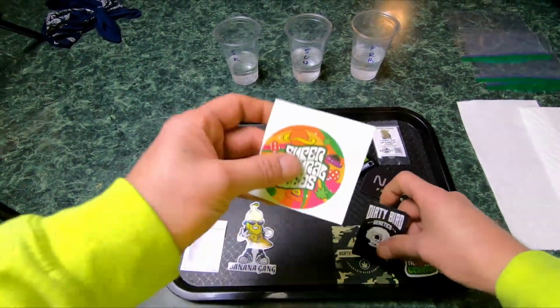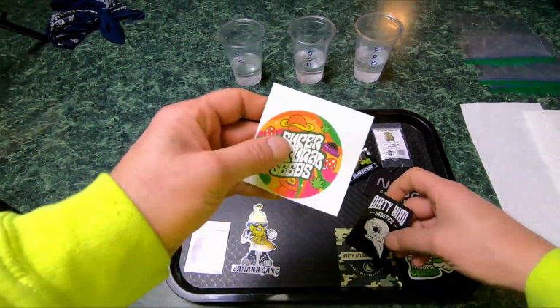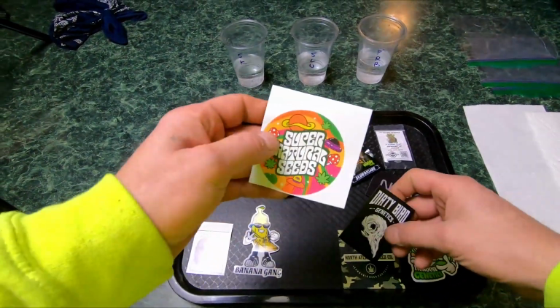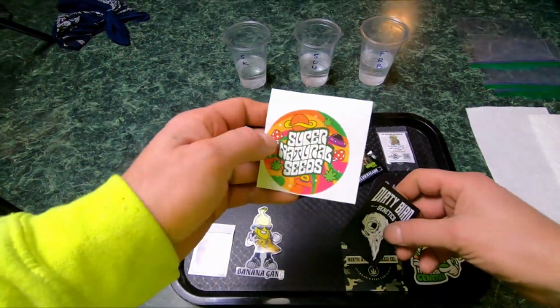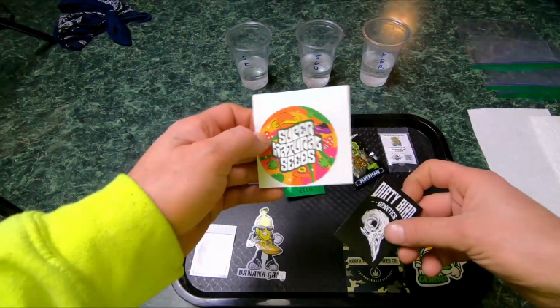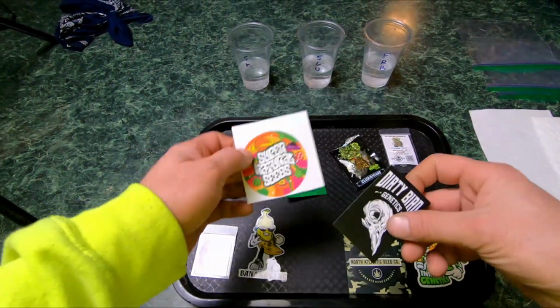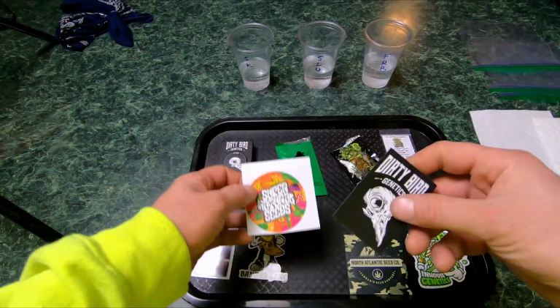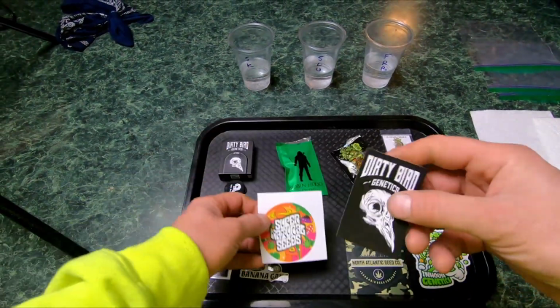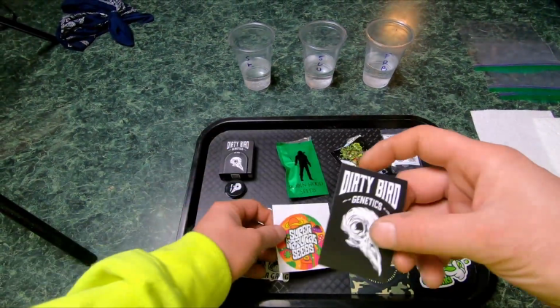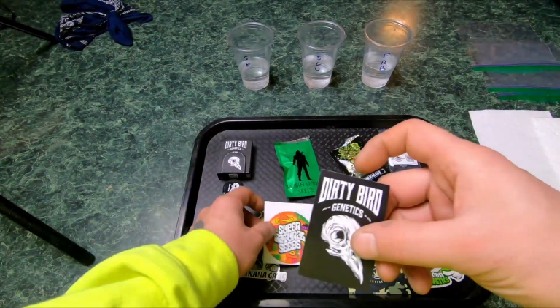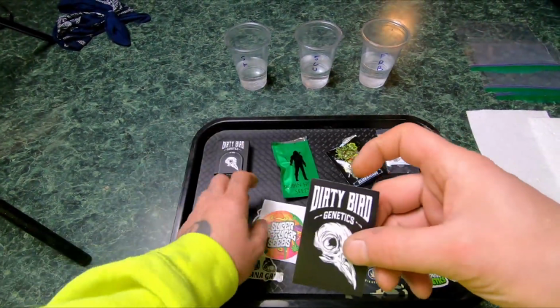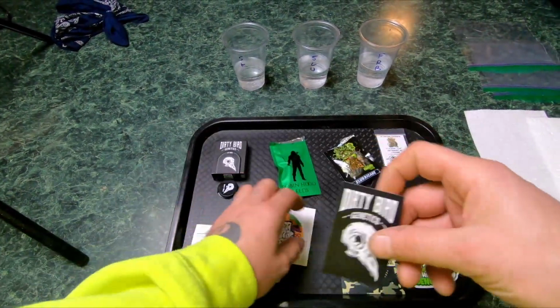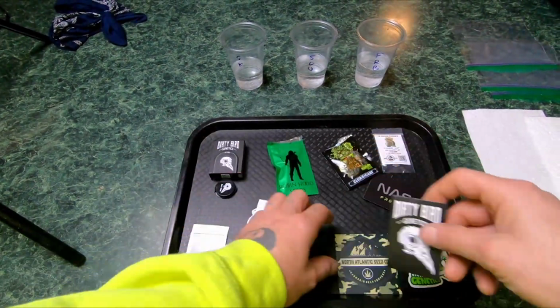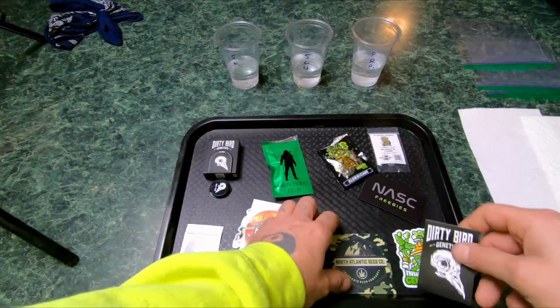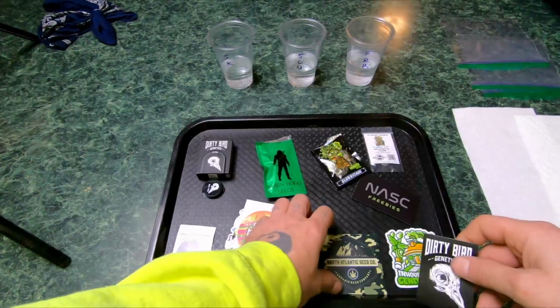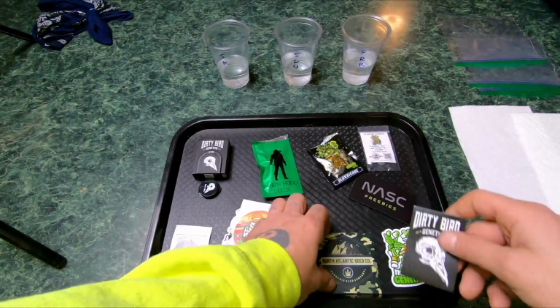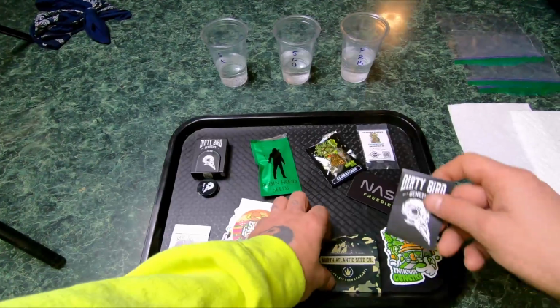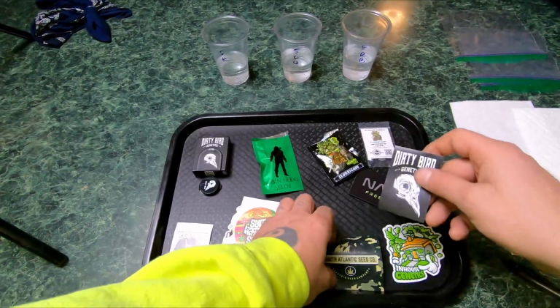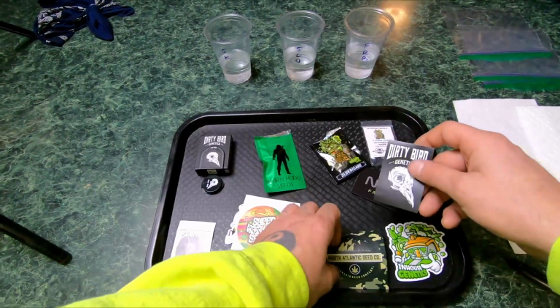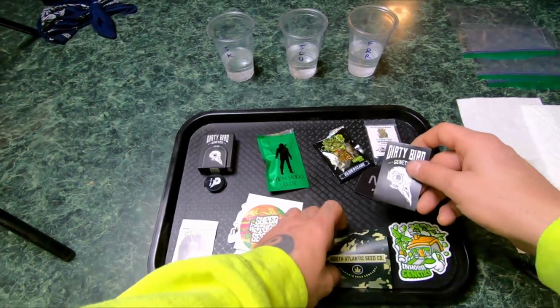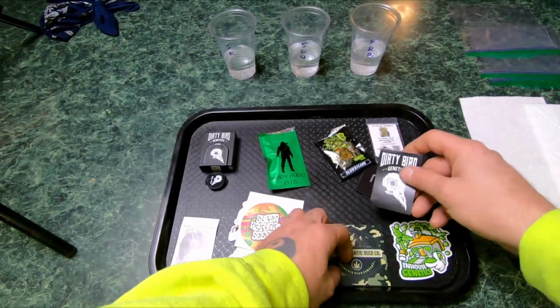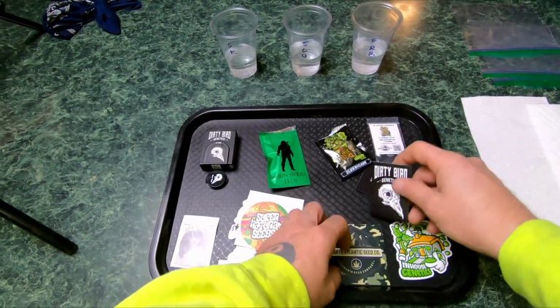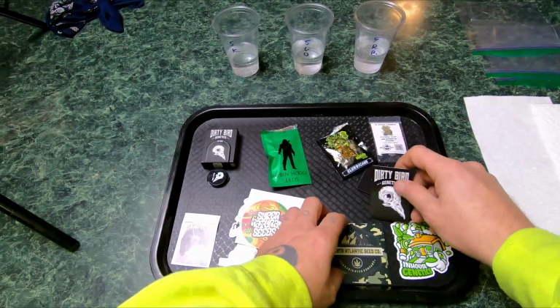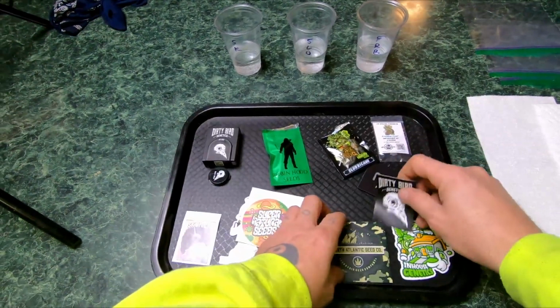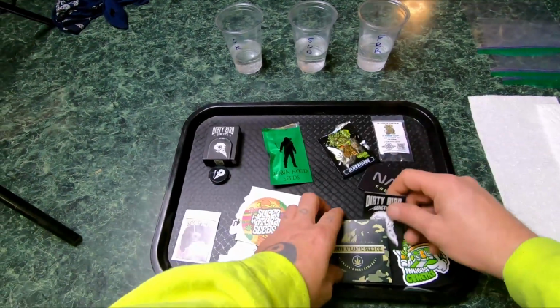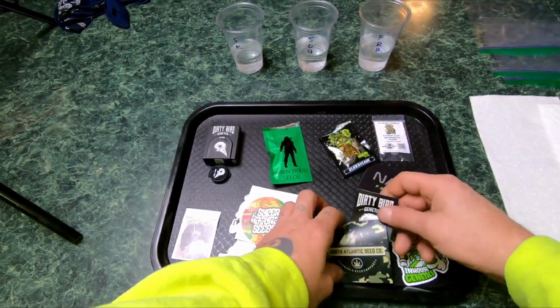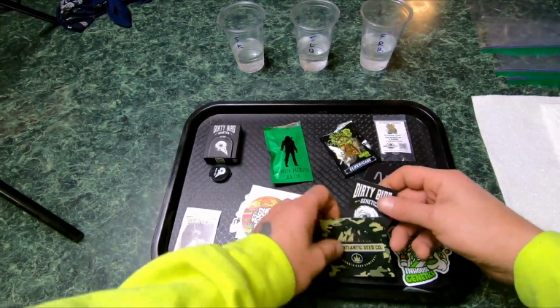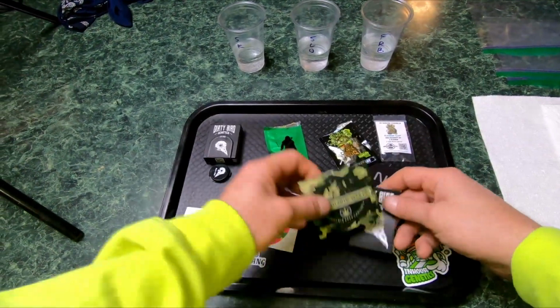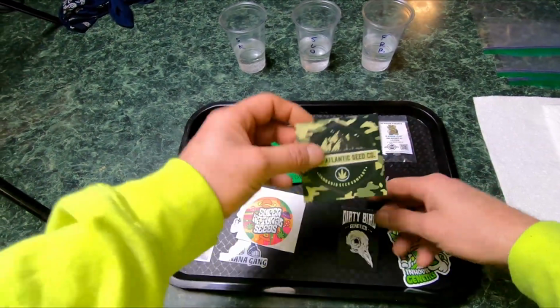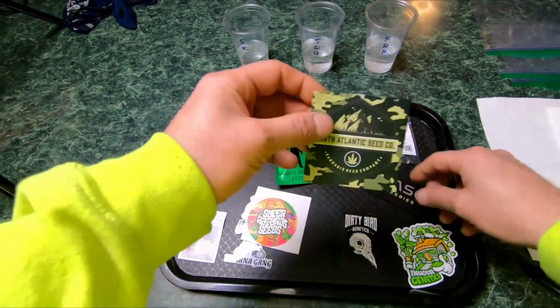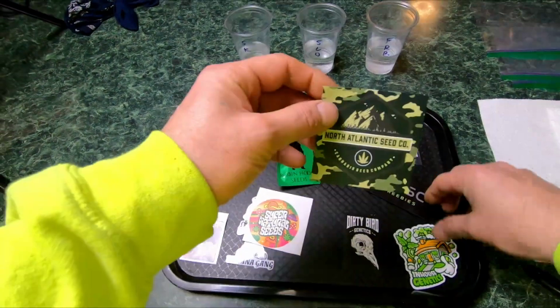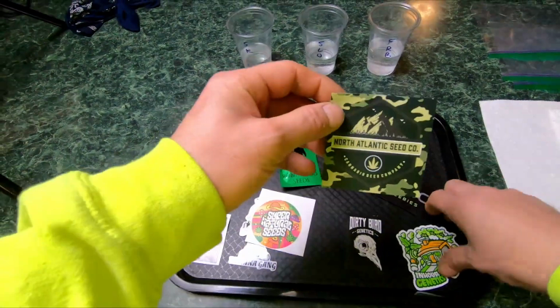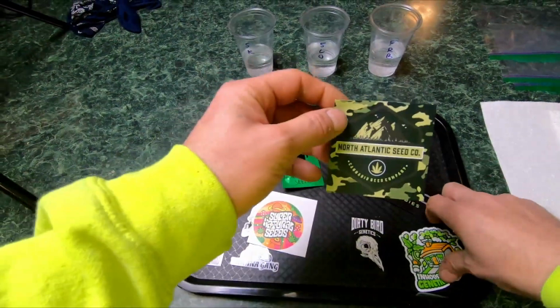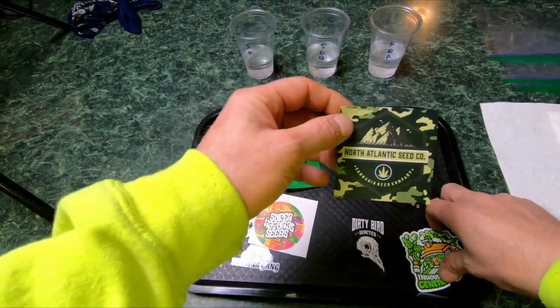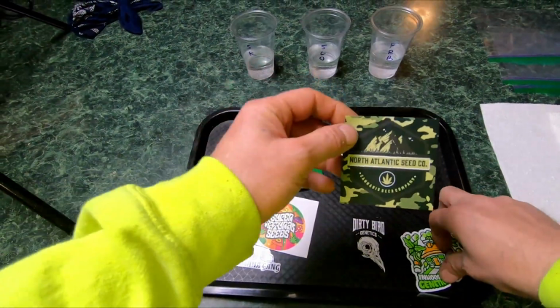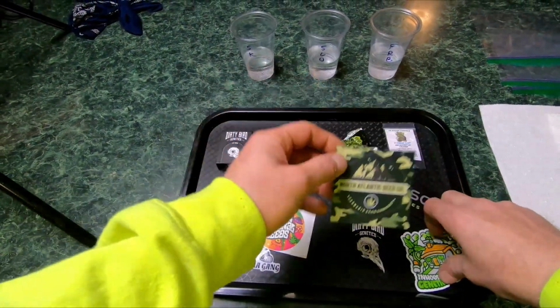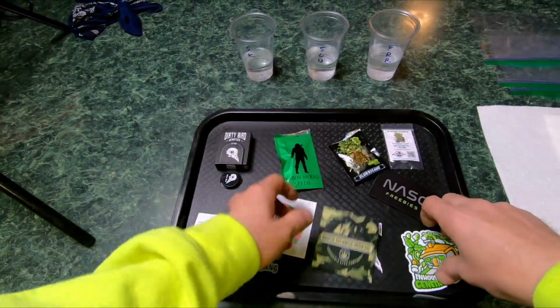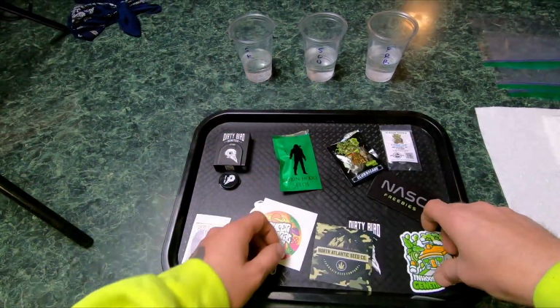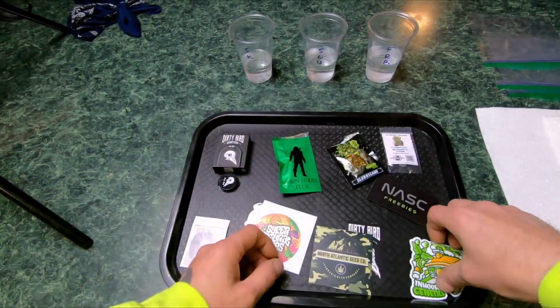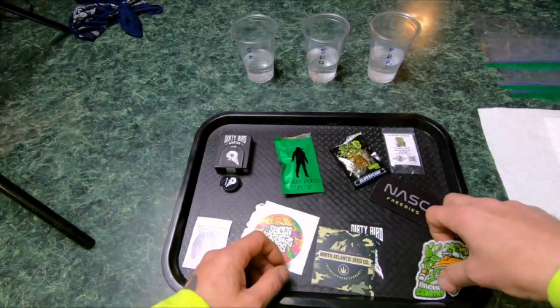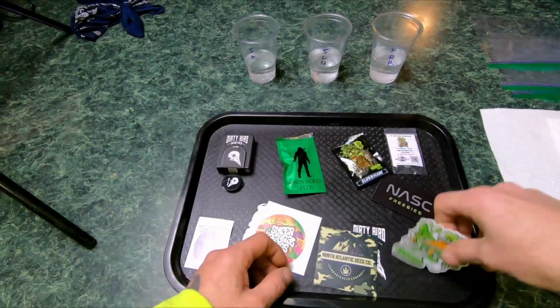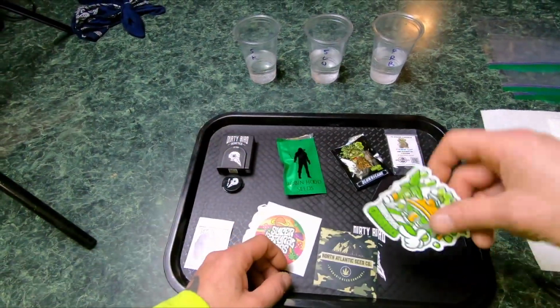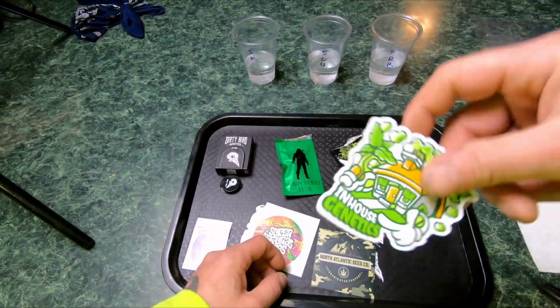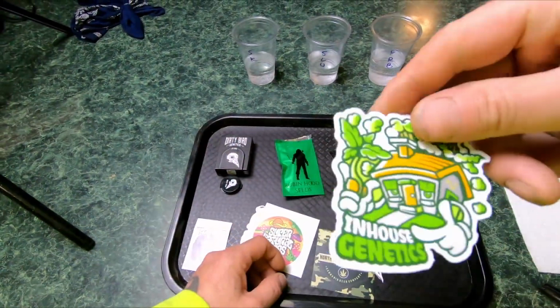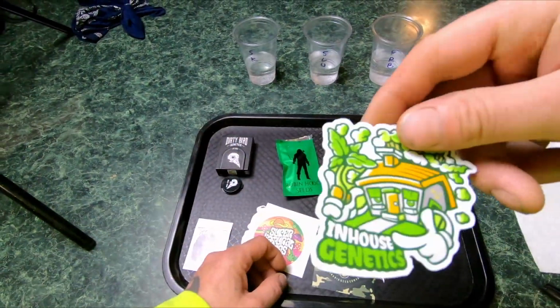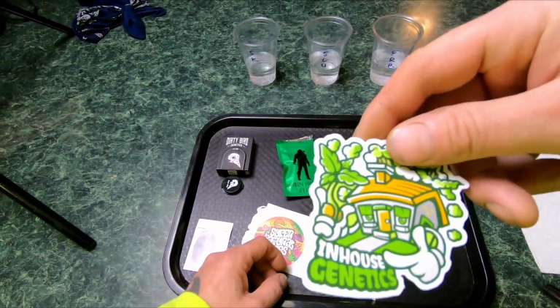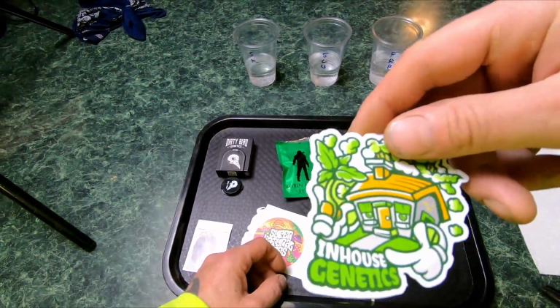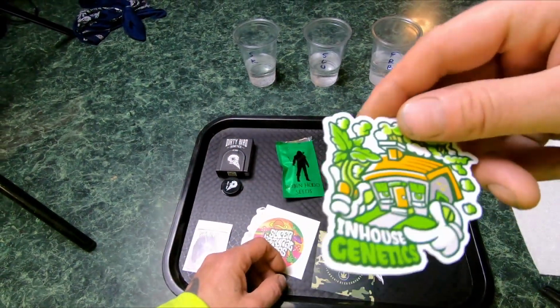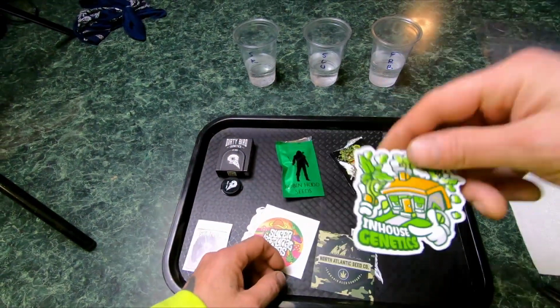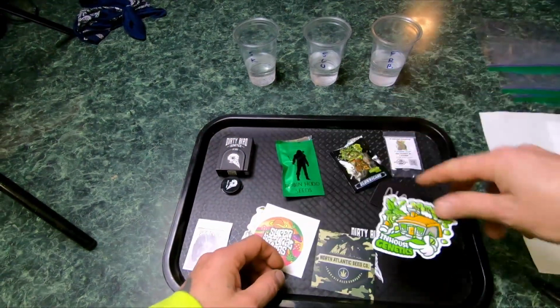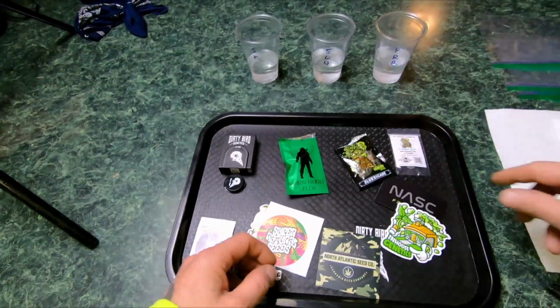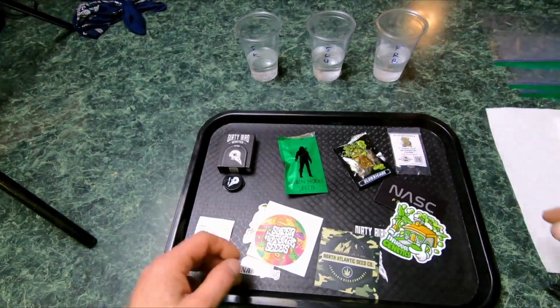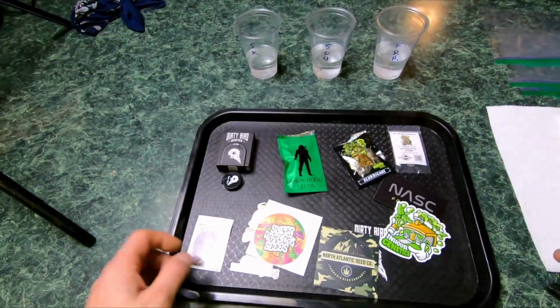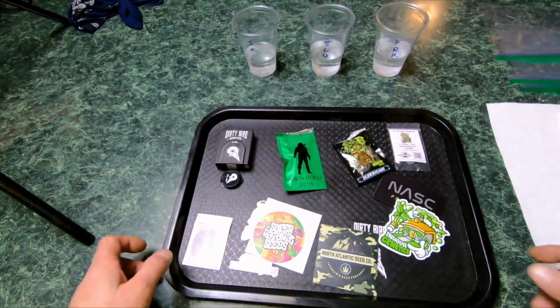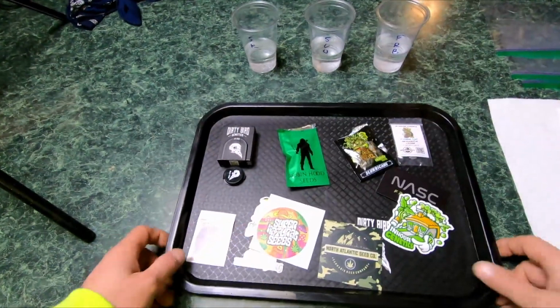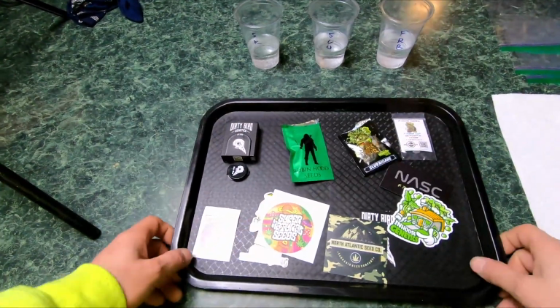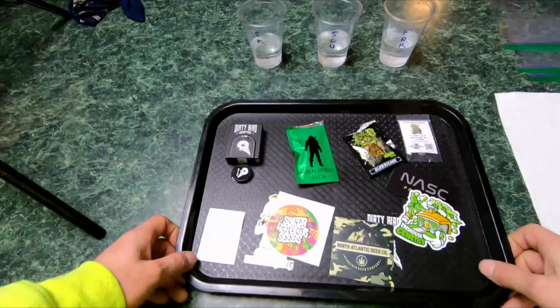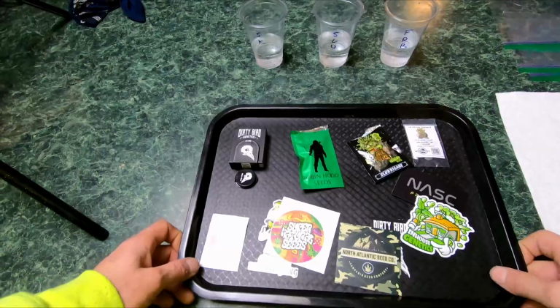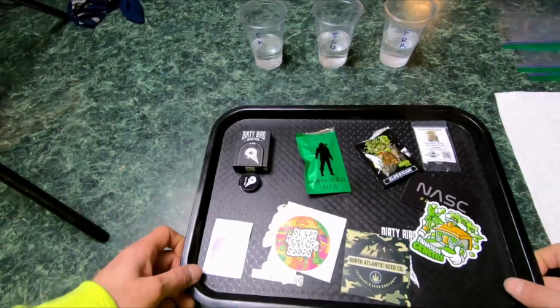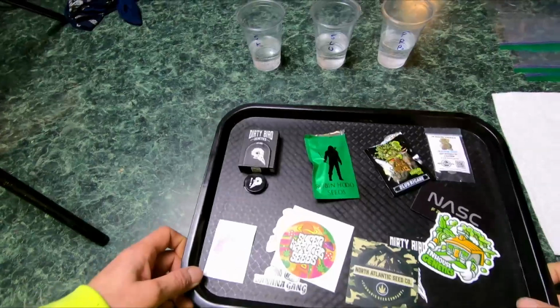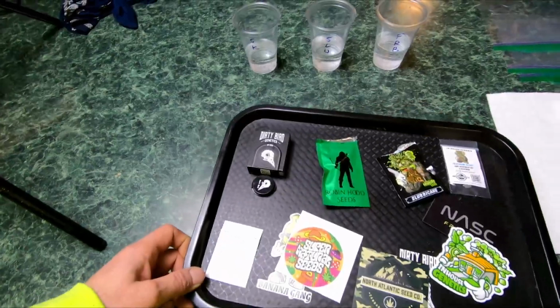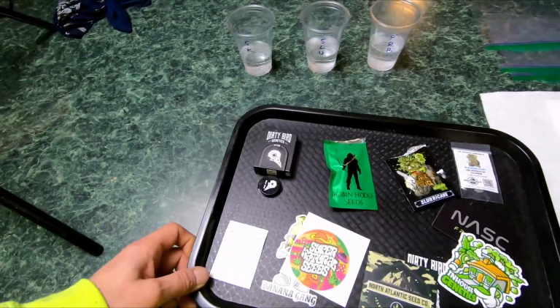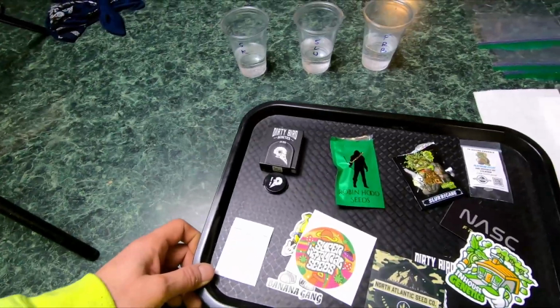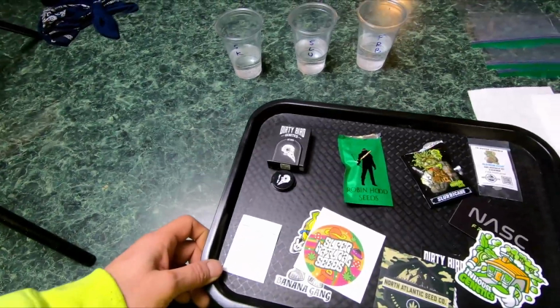And of course you get your swag — Banana Gang Skunch, Supernatural Seeds, Dirty Bird Genetics stickers, North Atlantic Seed Company stickers, In-House Genetics stickers, and so on.